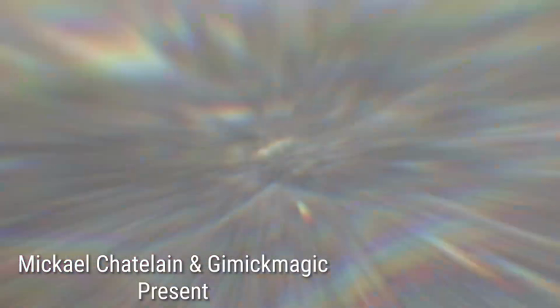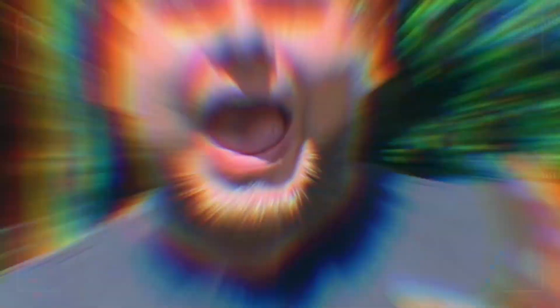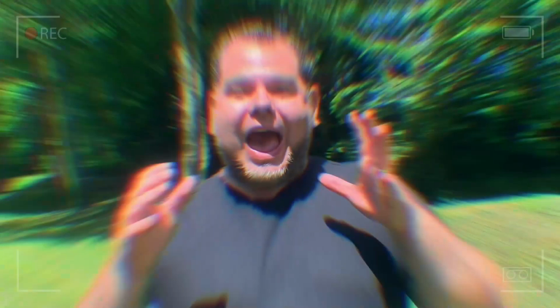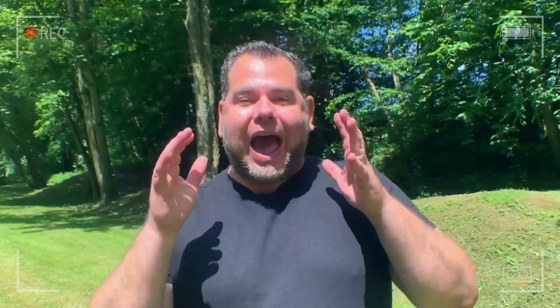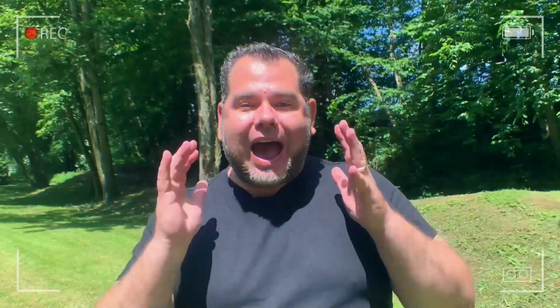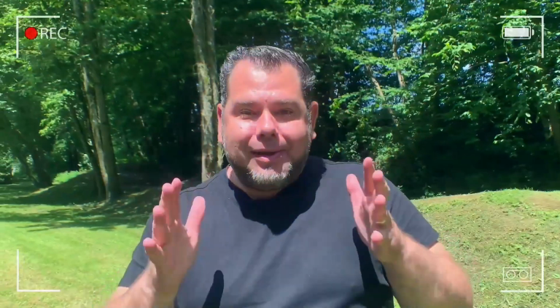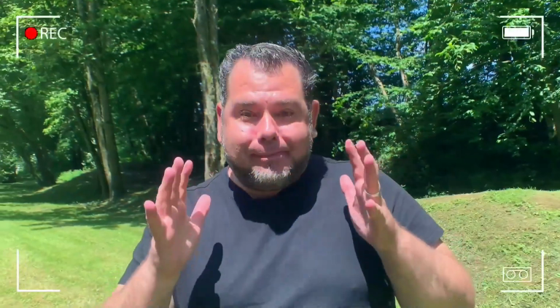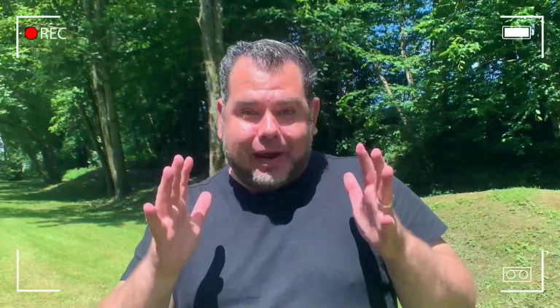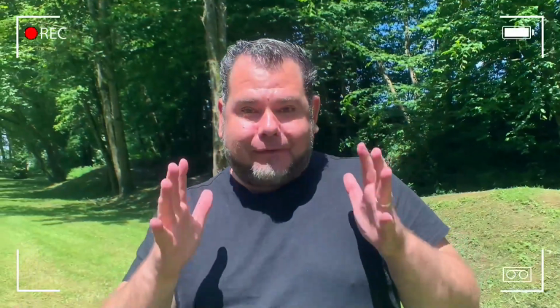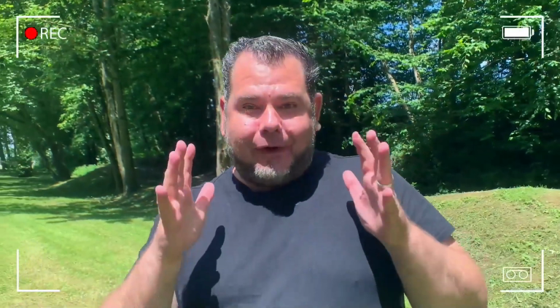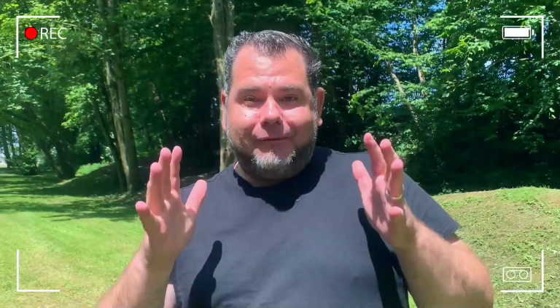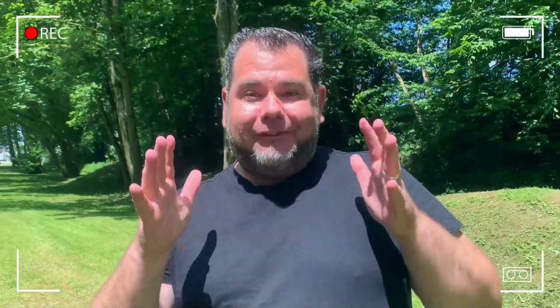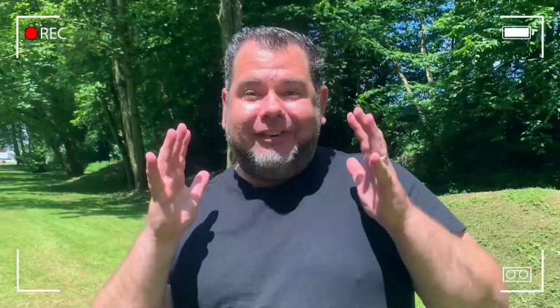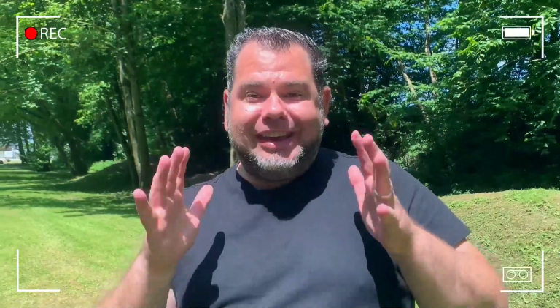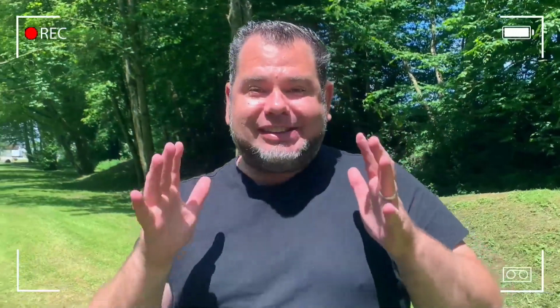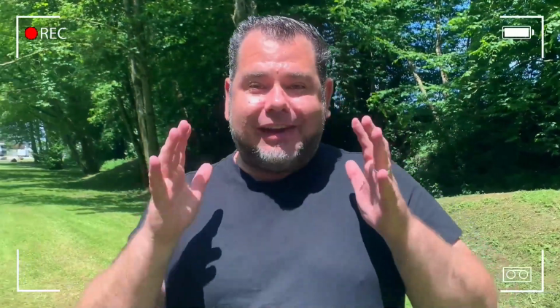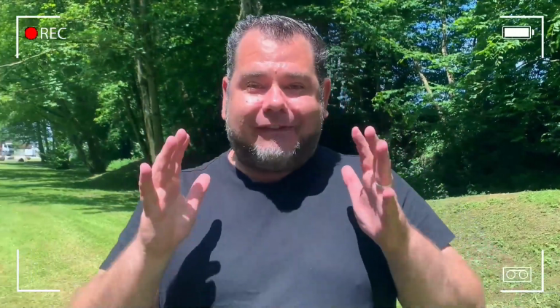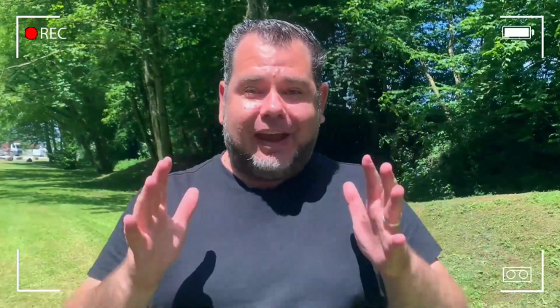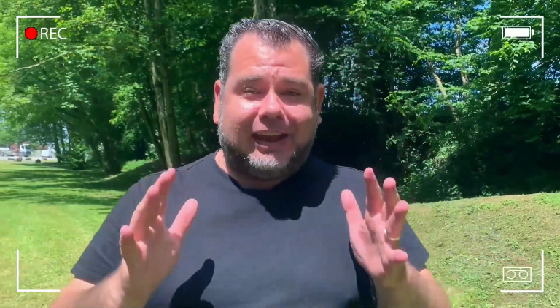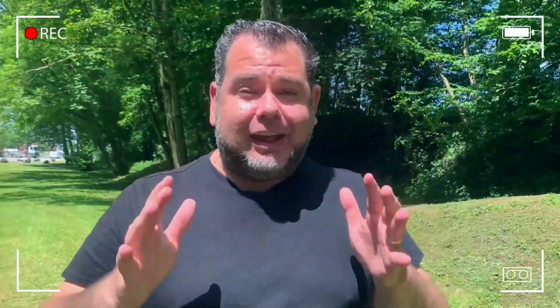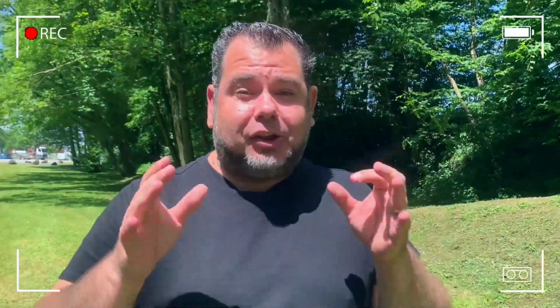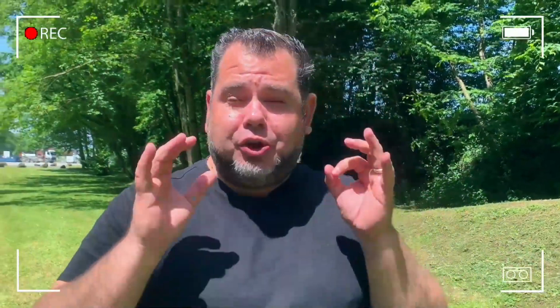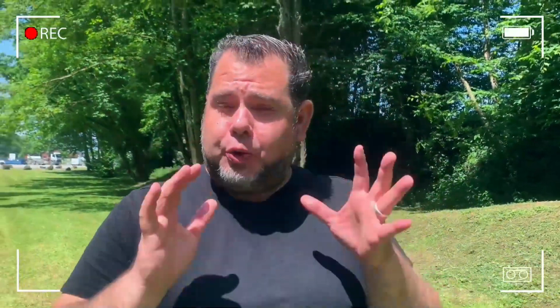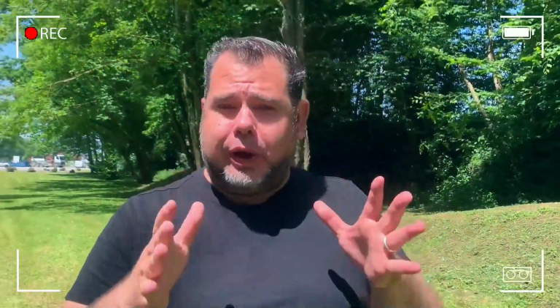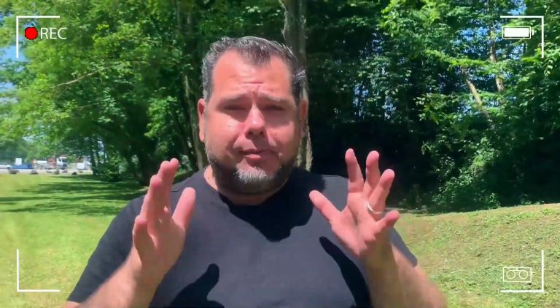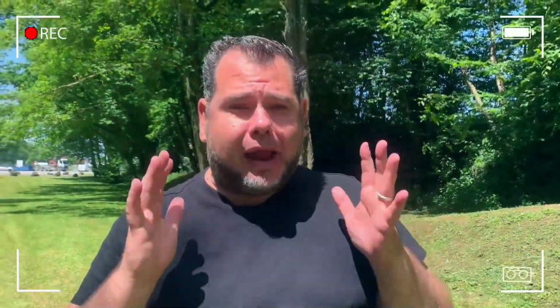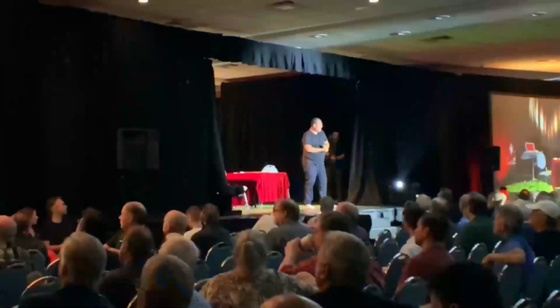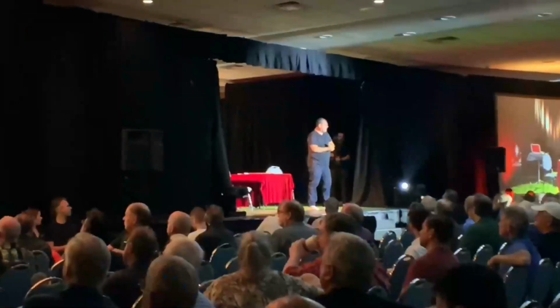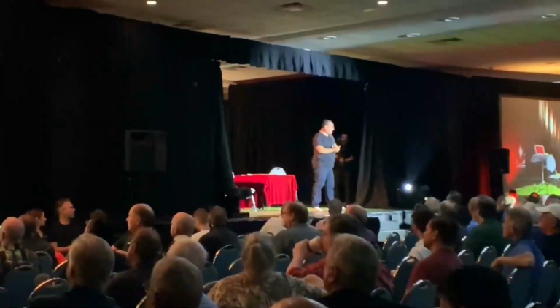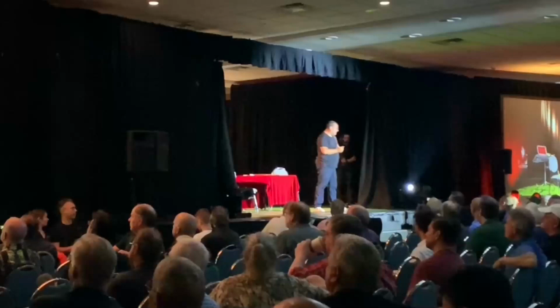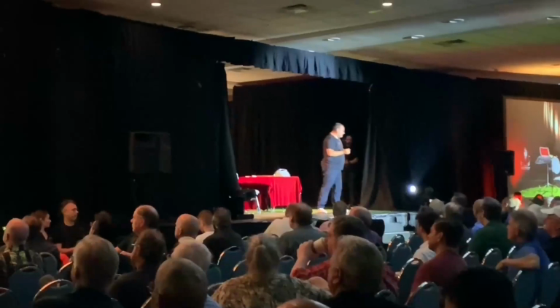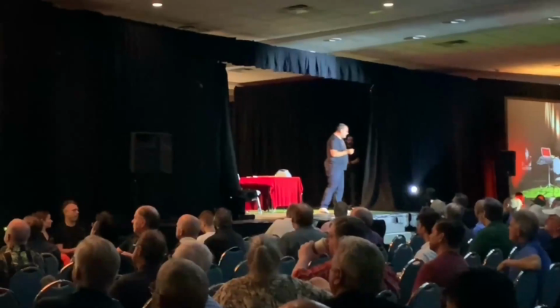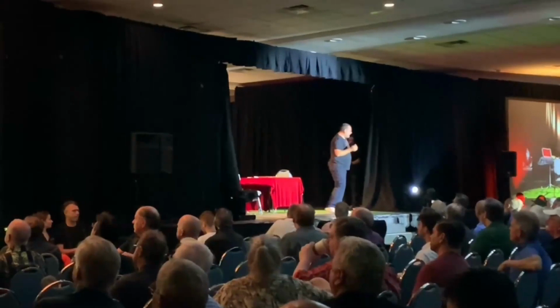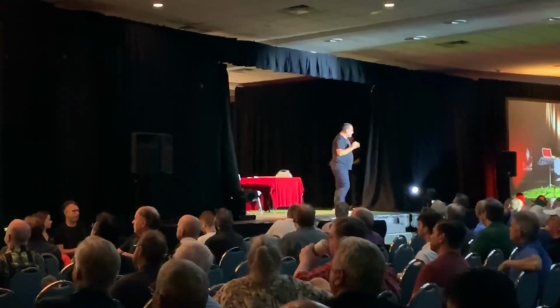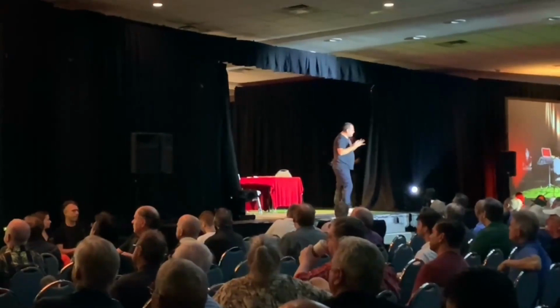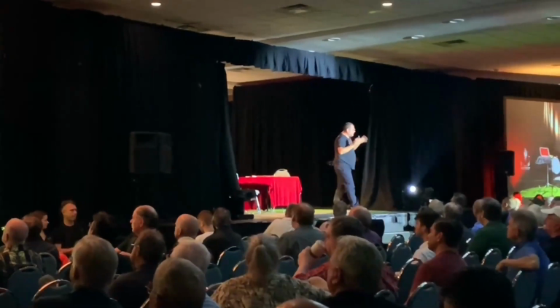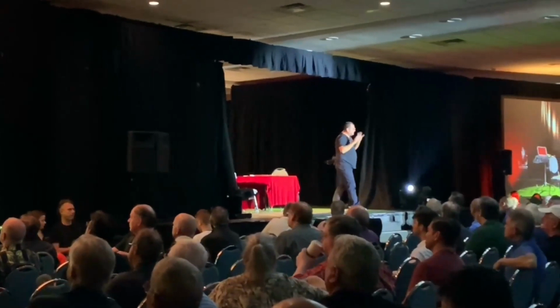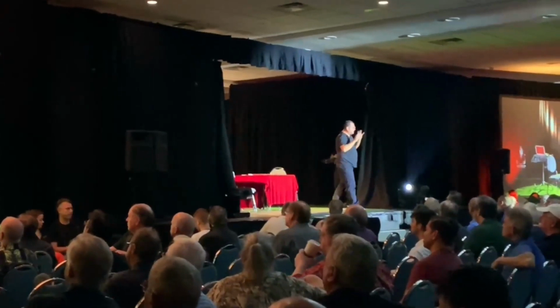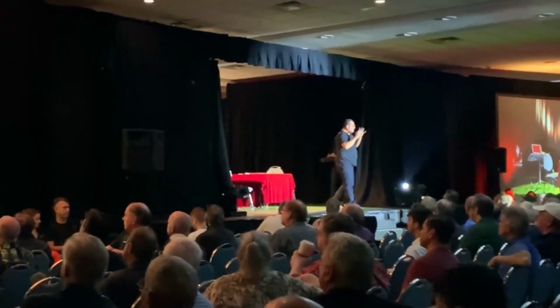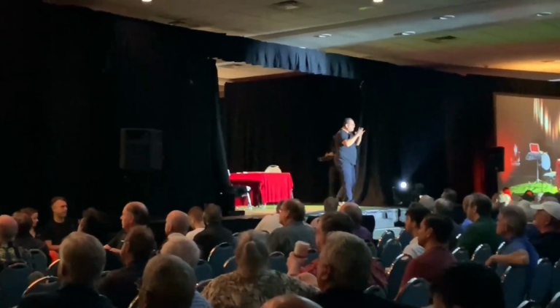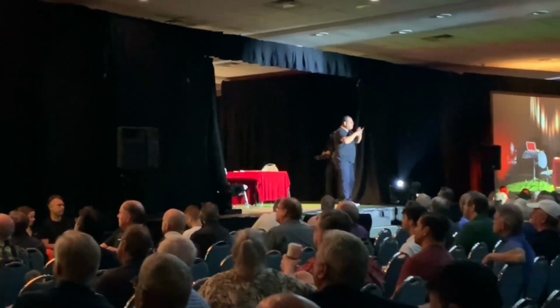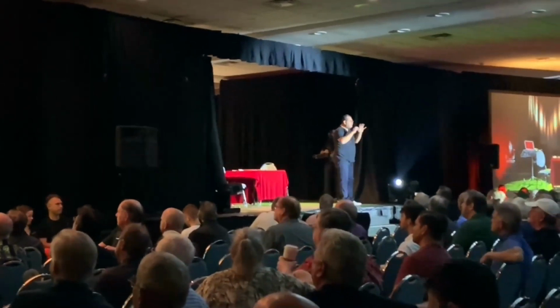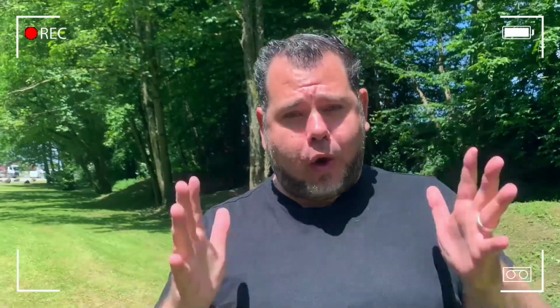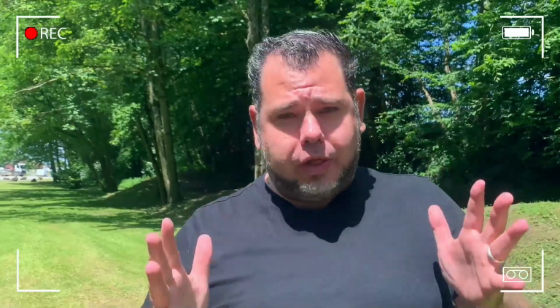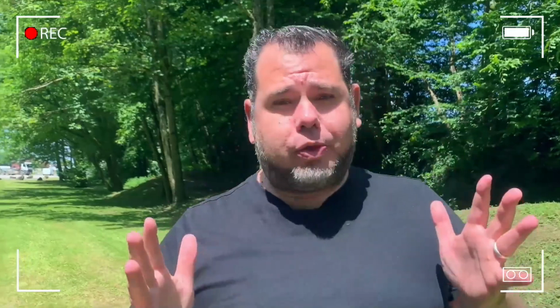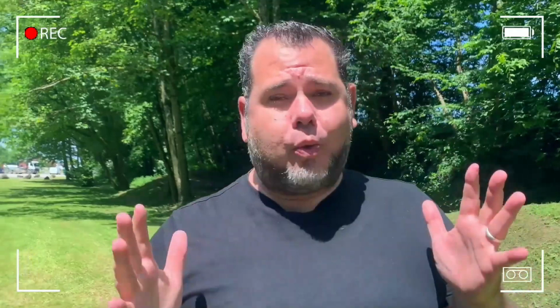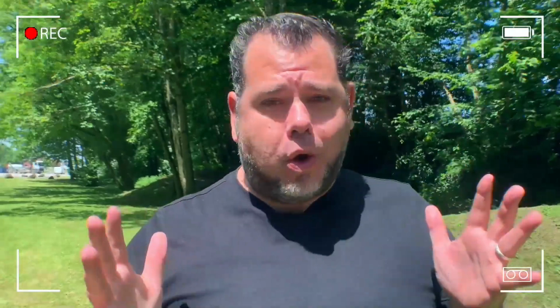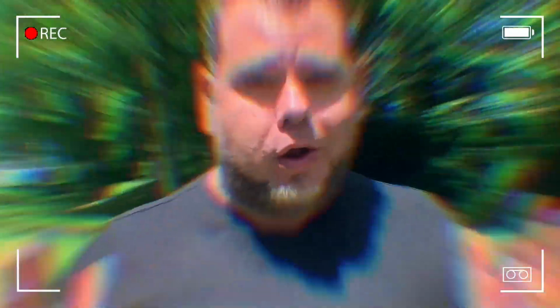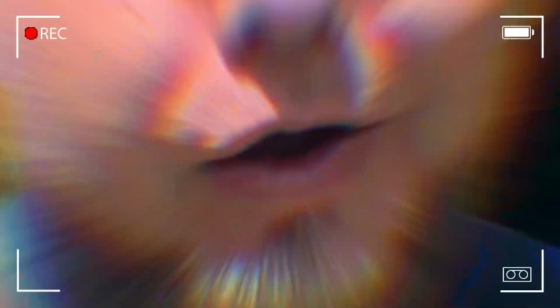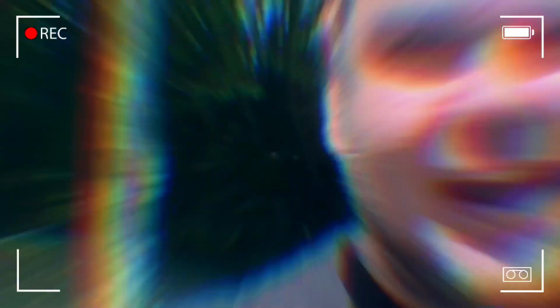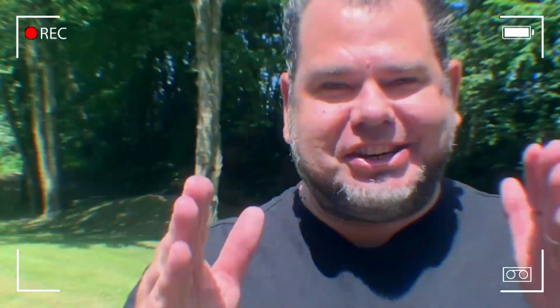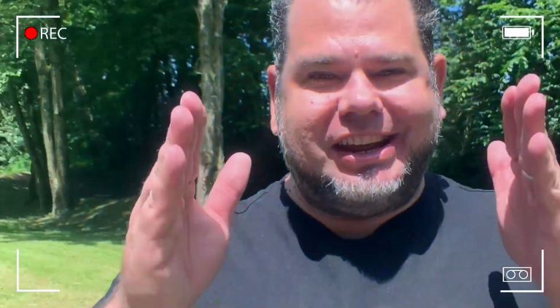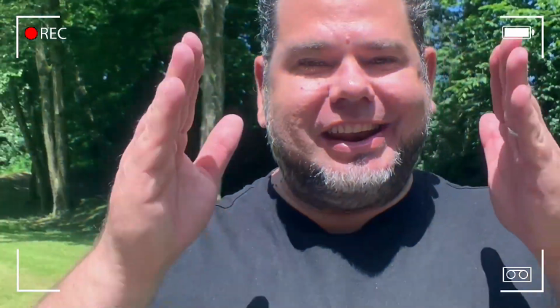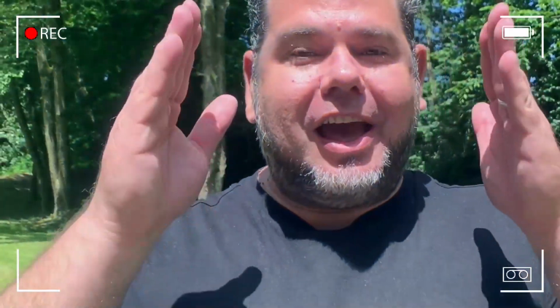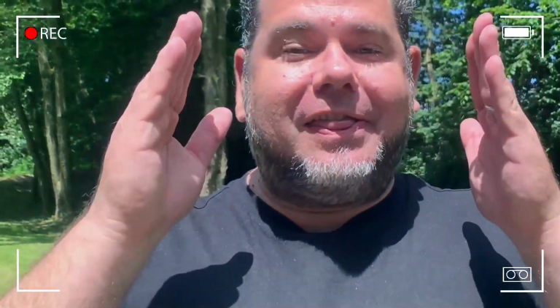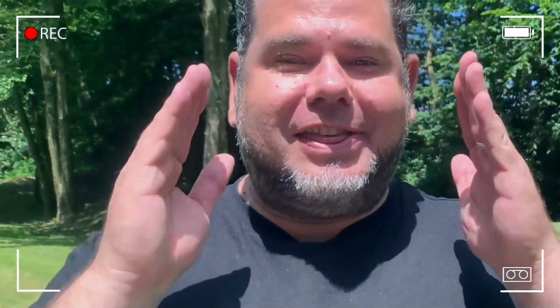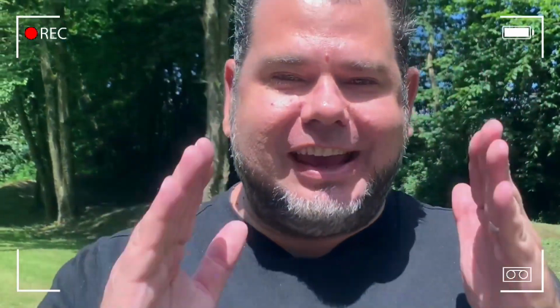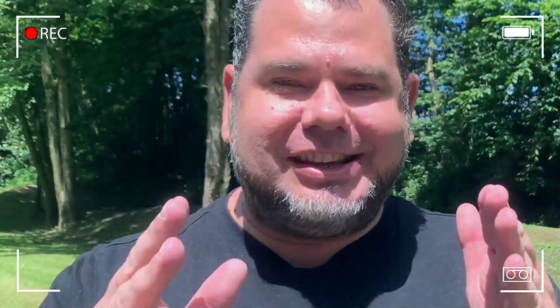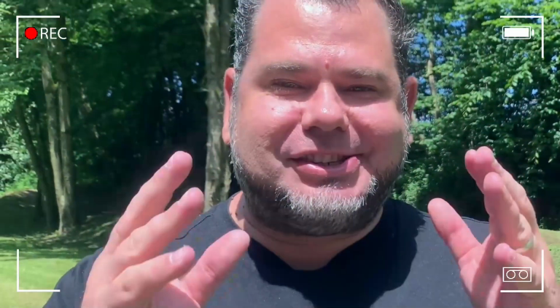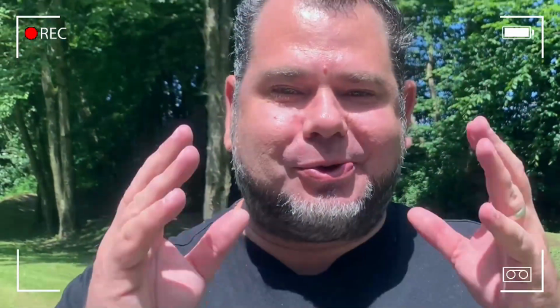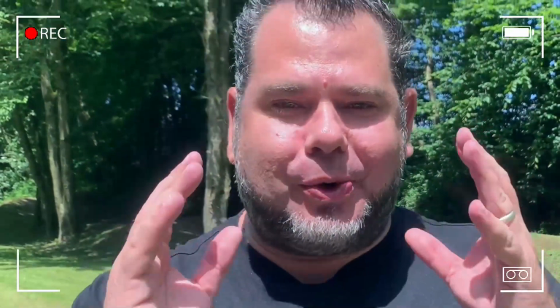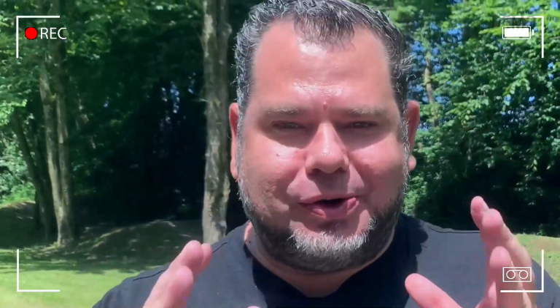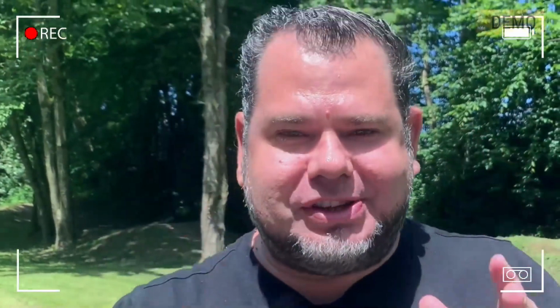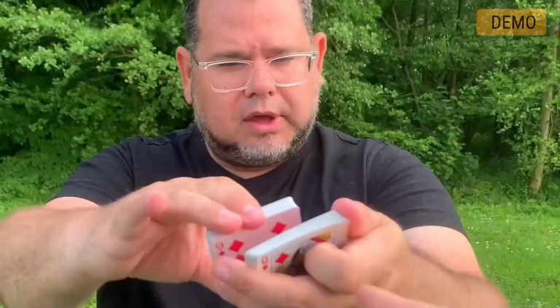I performed this effect during my lecture all around the world. Imagine this routine.